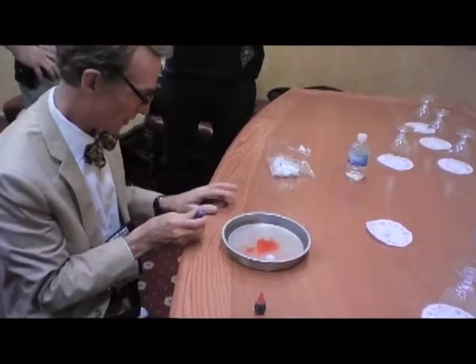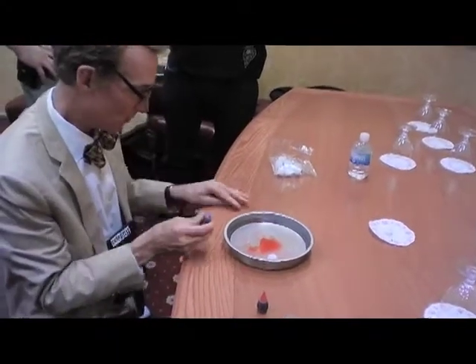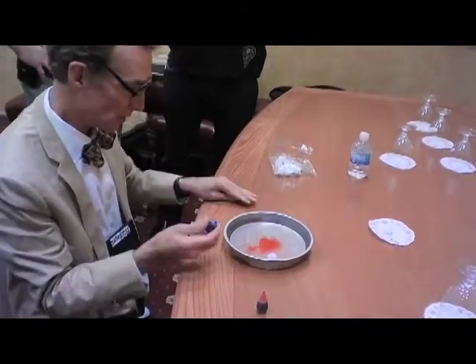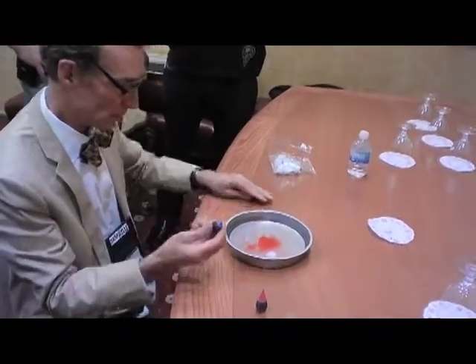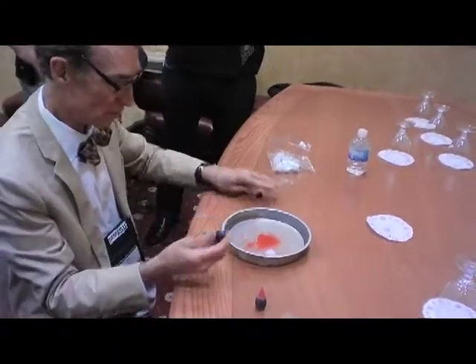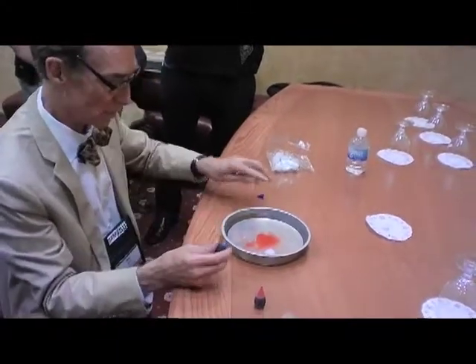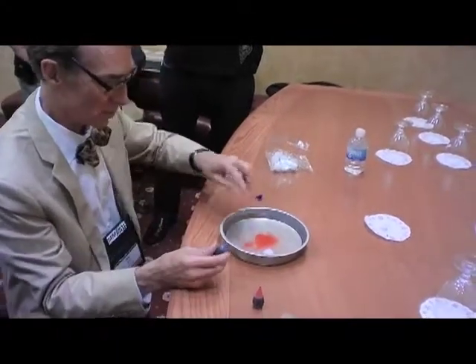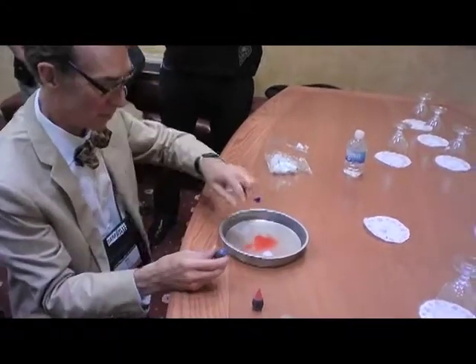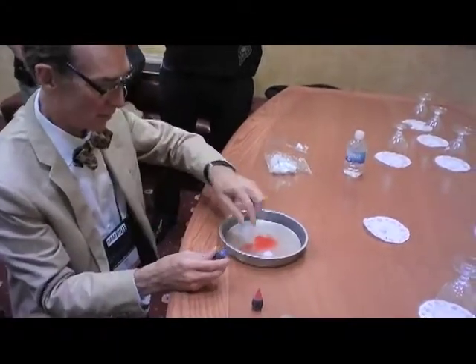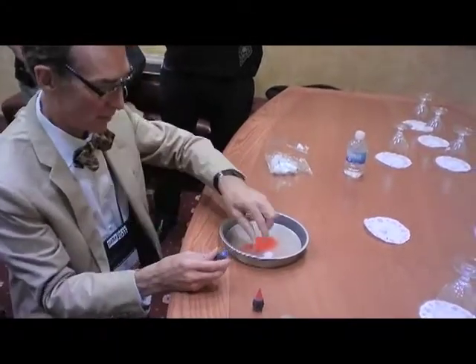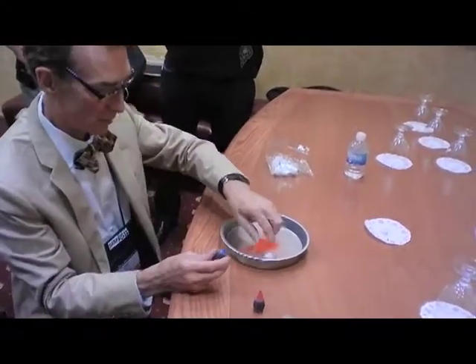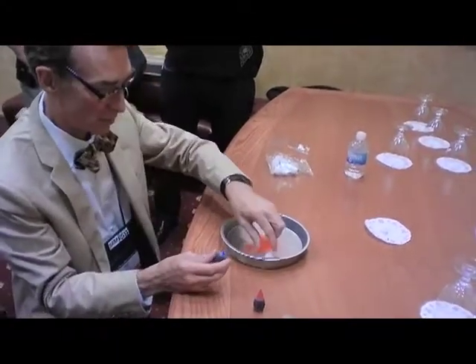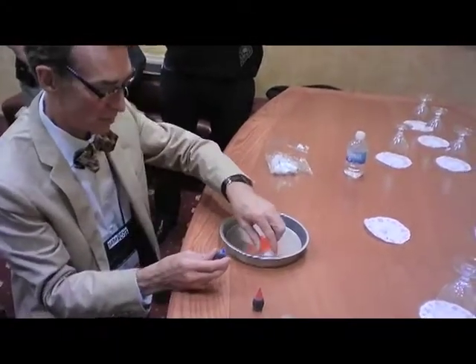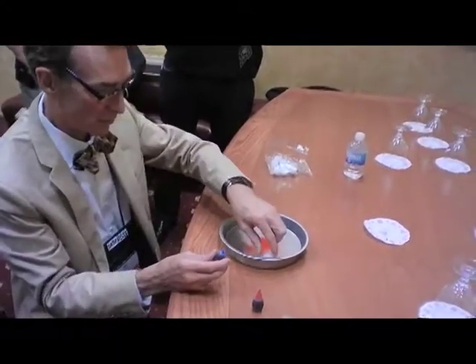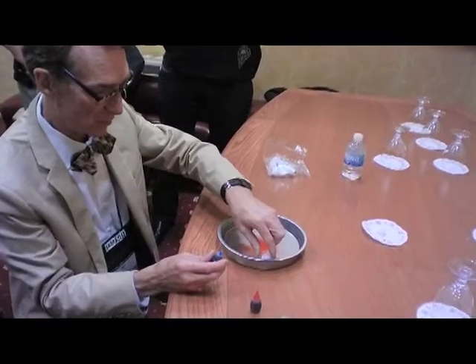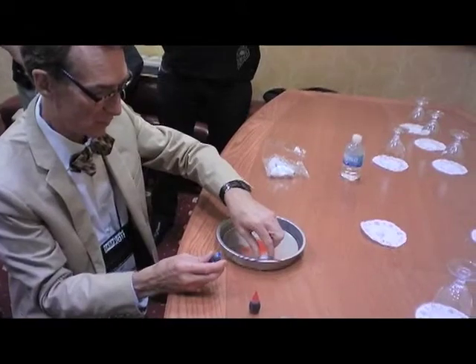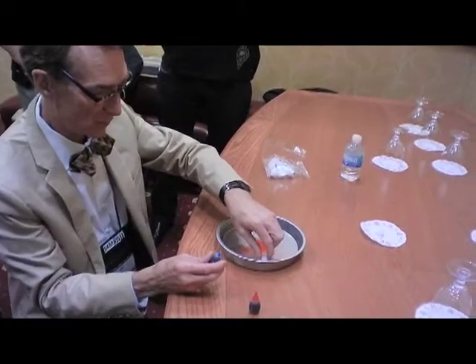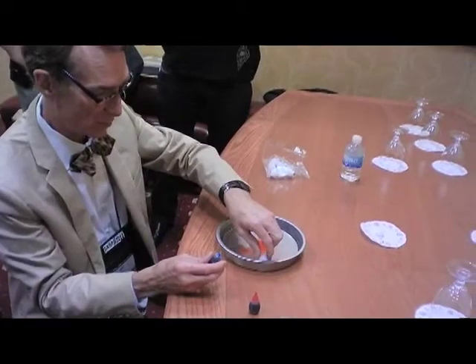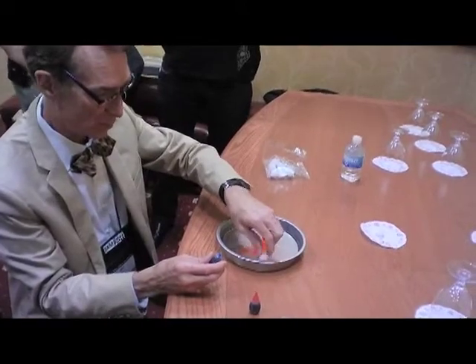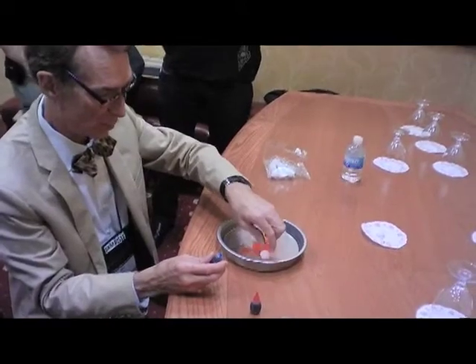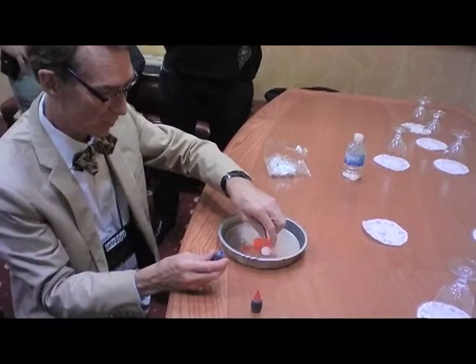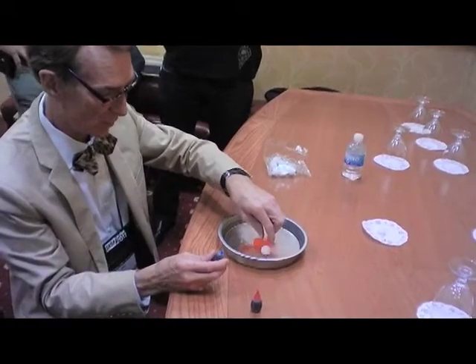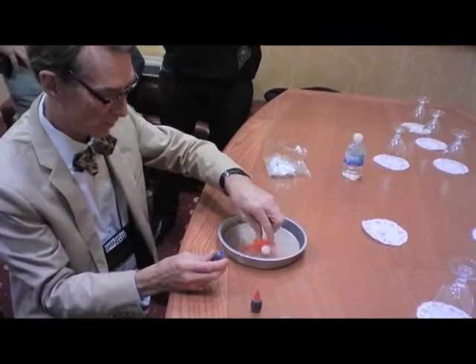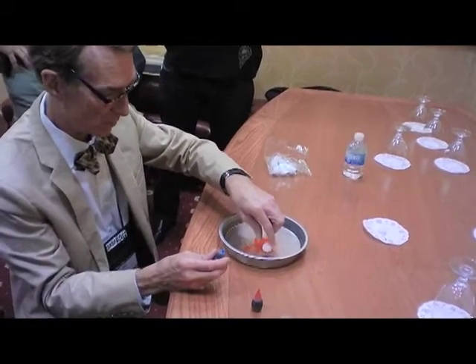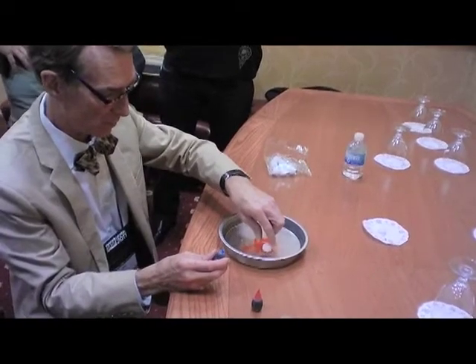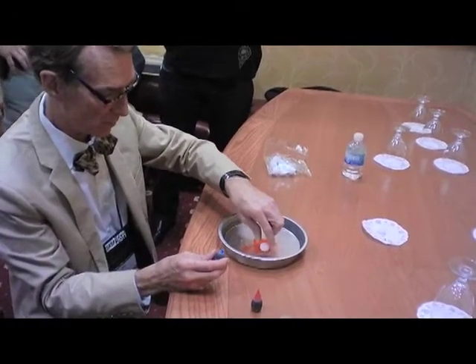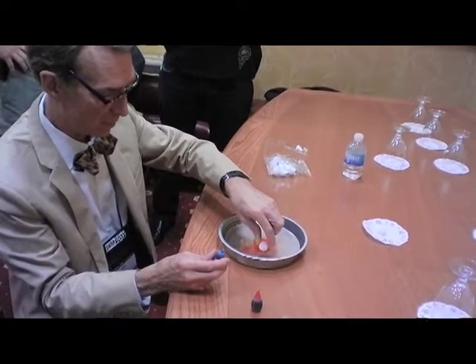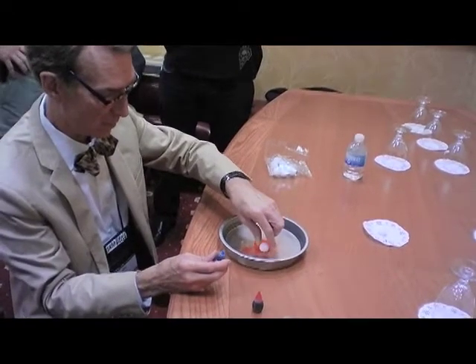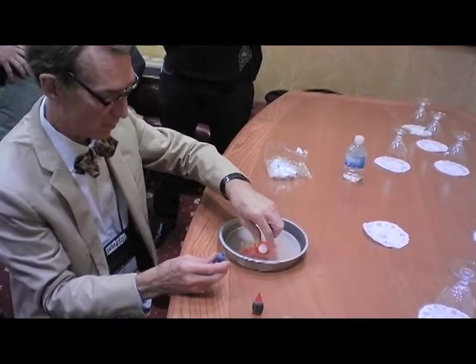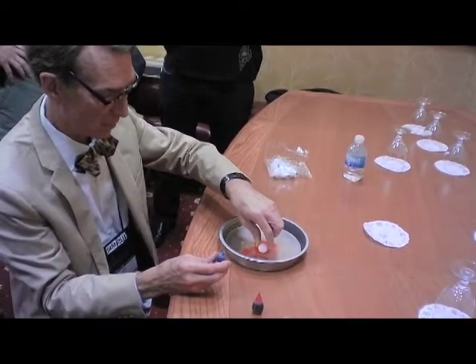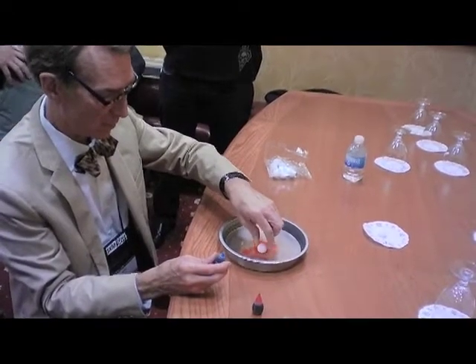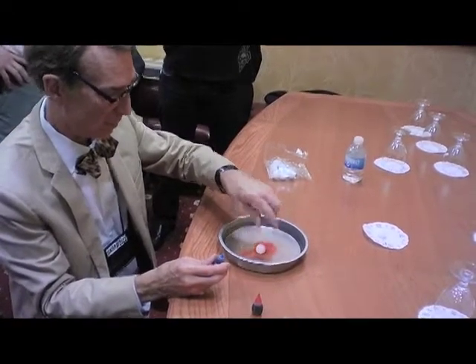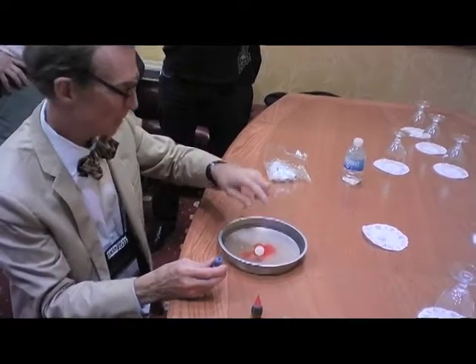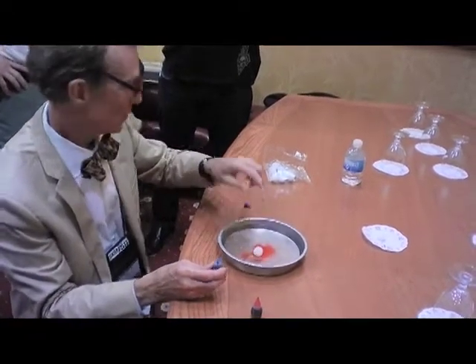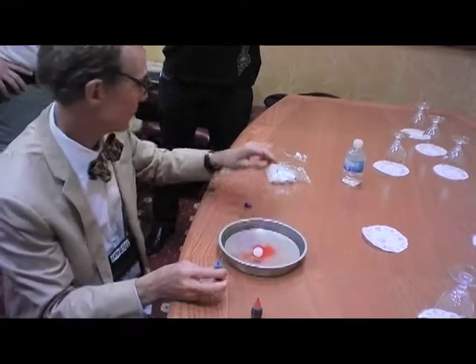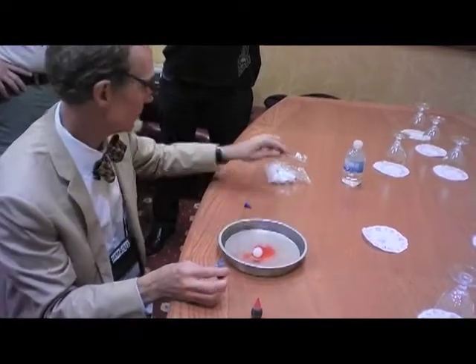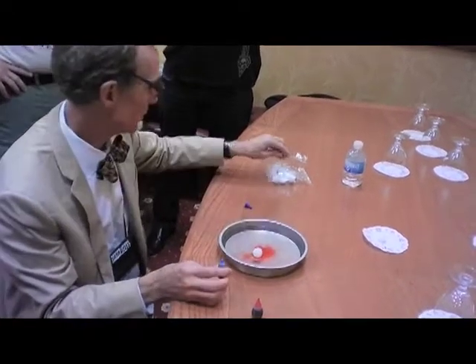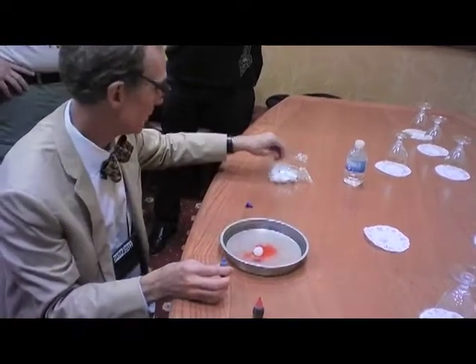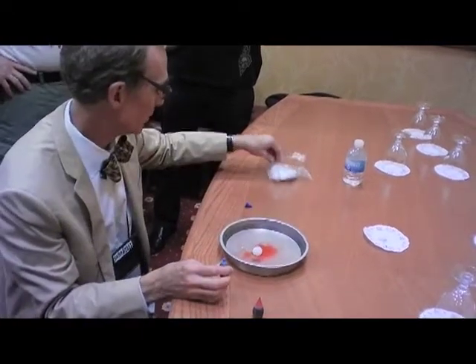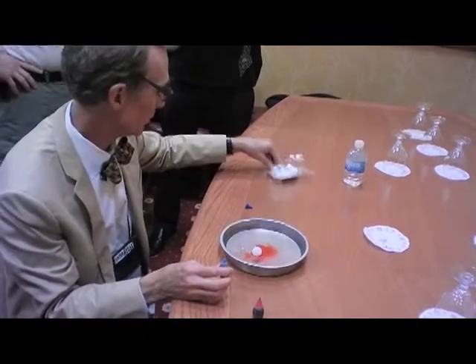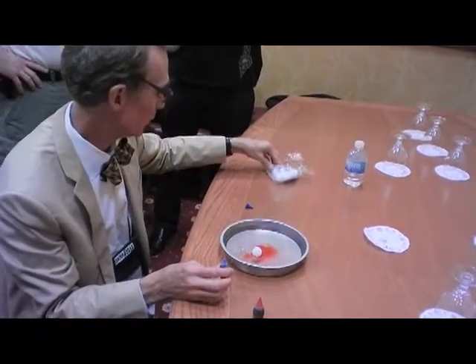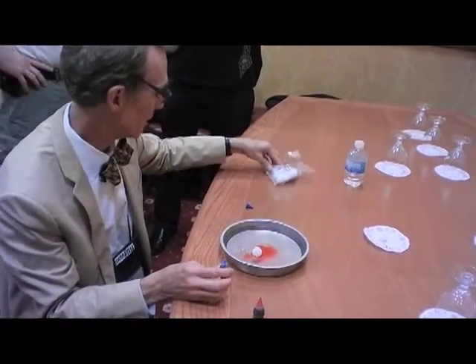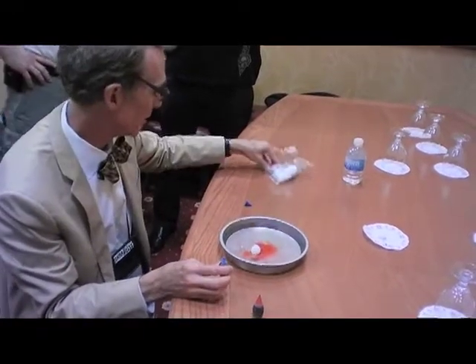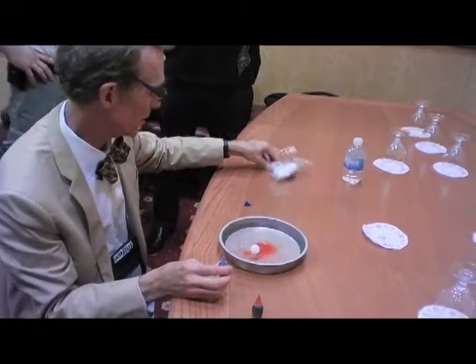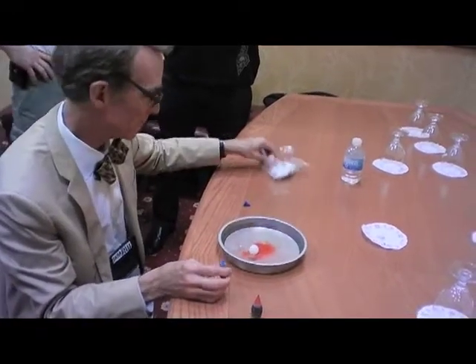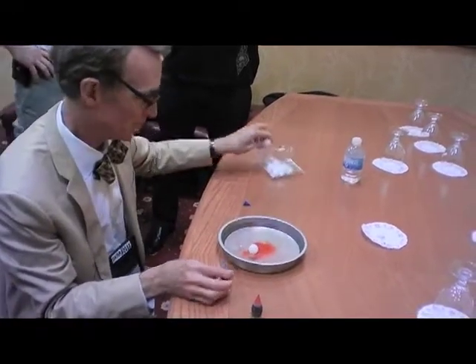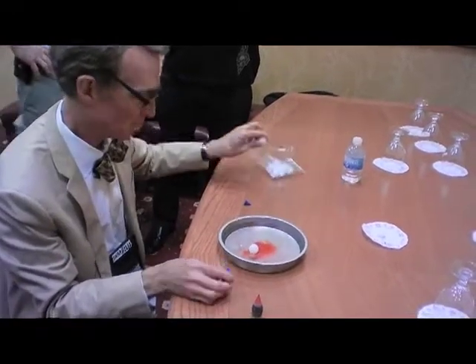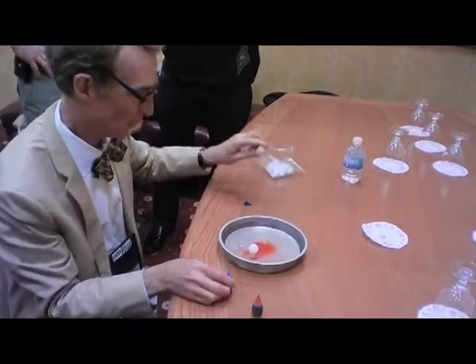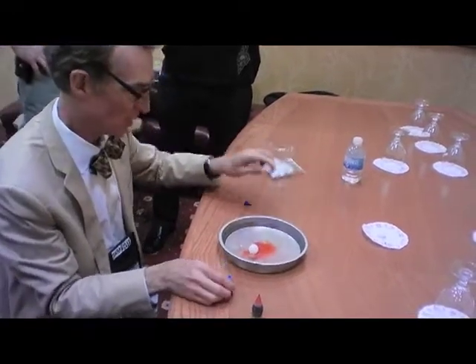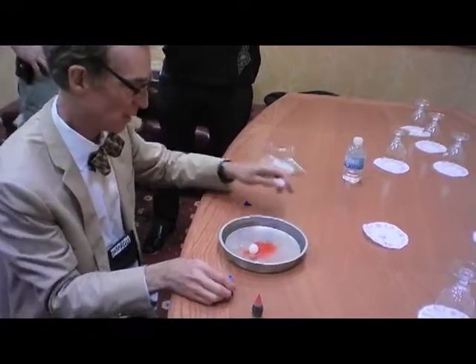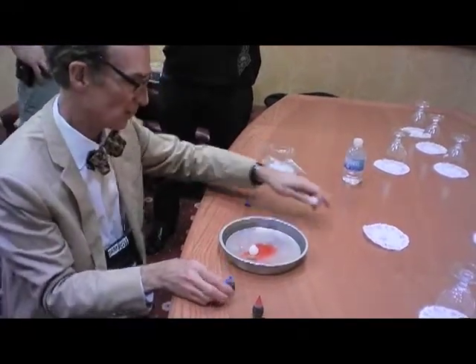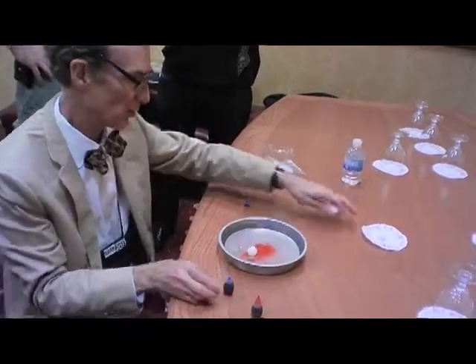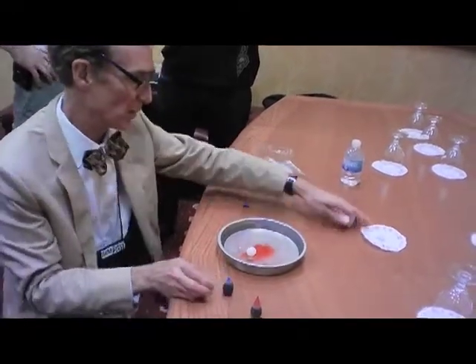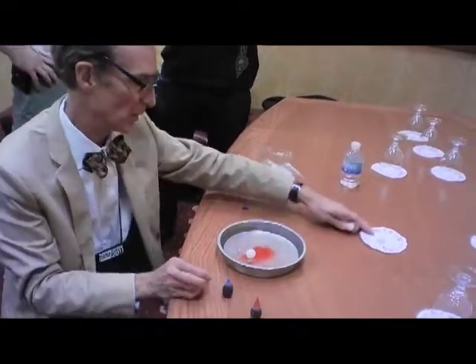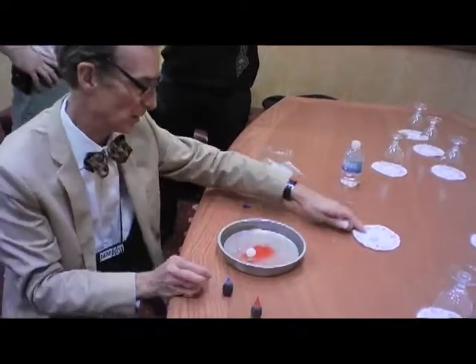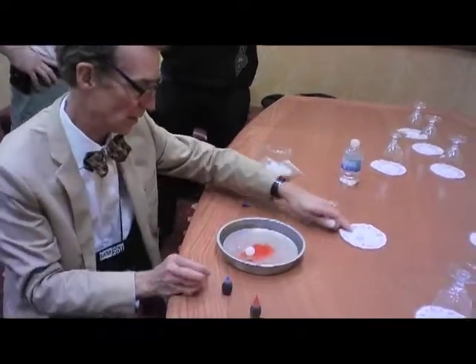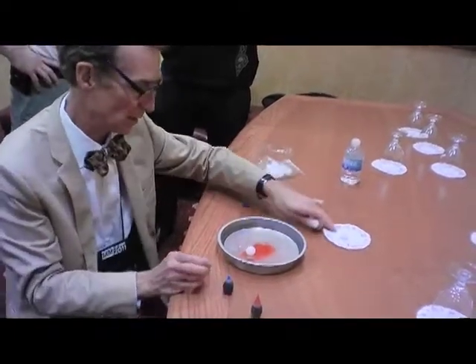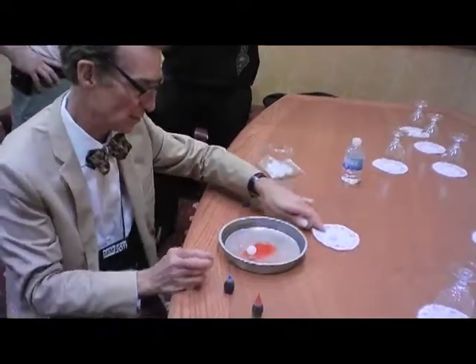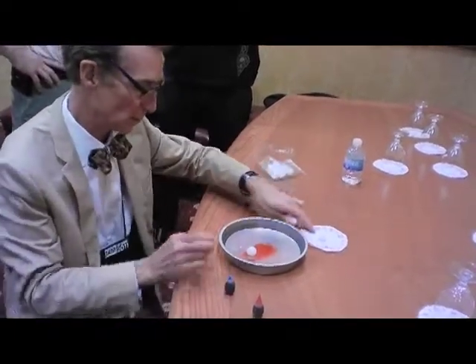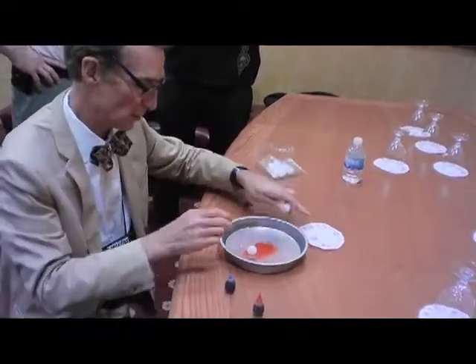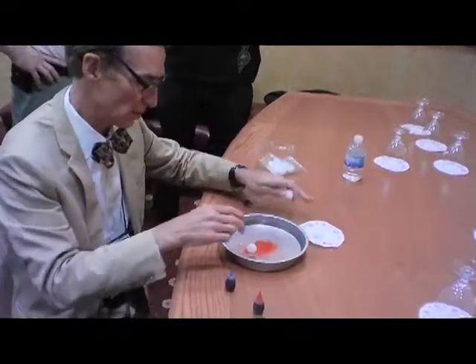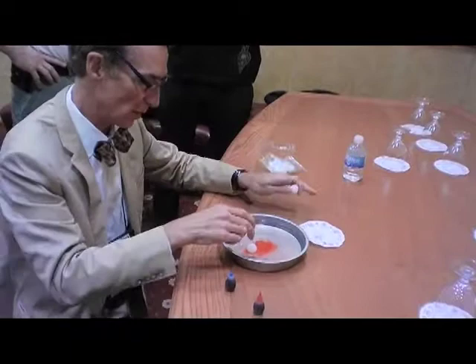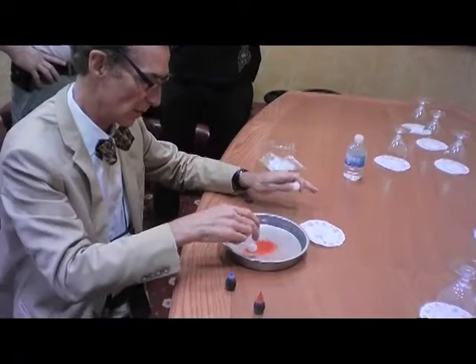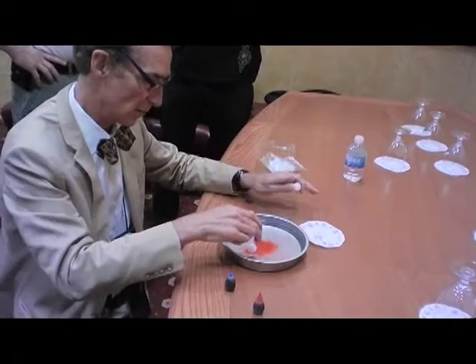Generally, this stuff's made from soybeans. So let's get a blue ball, and you can make any joke you like.